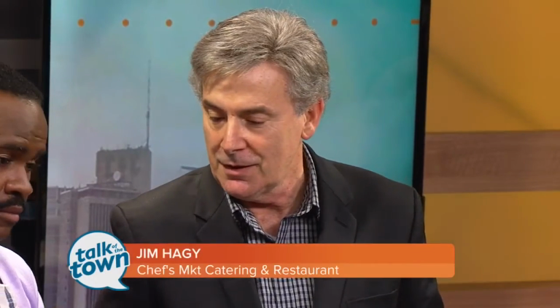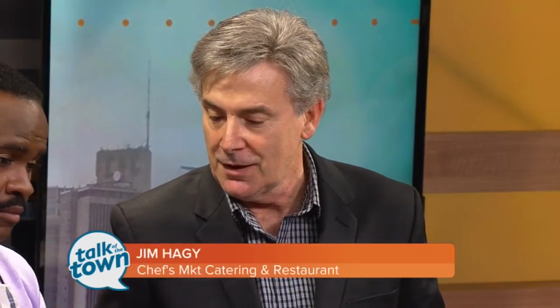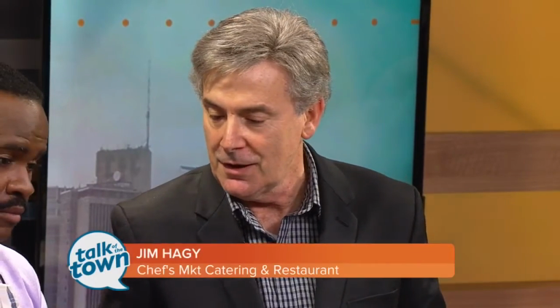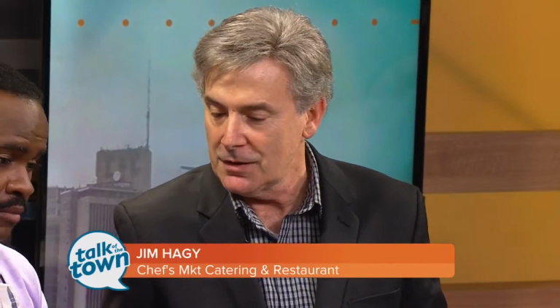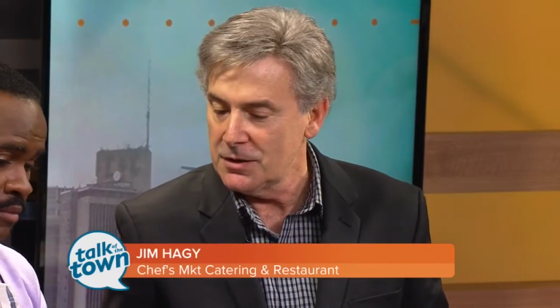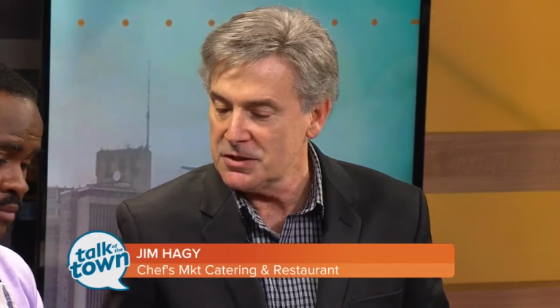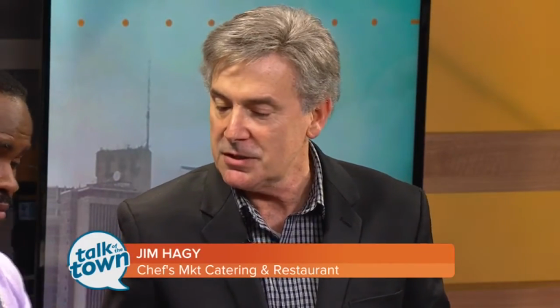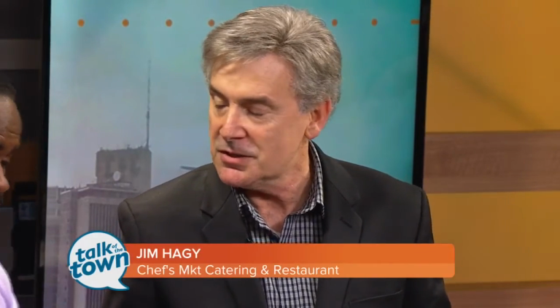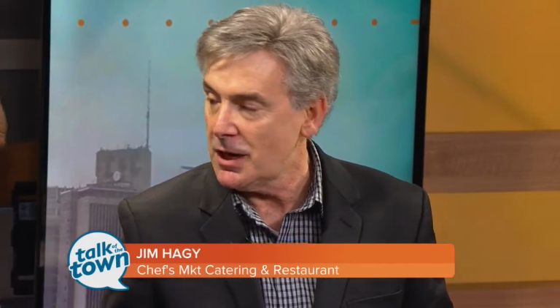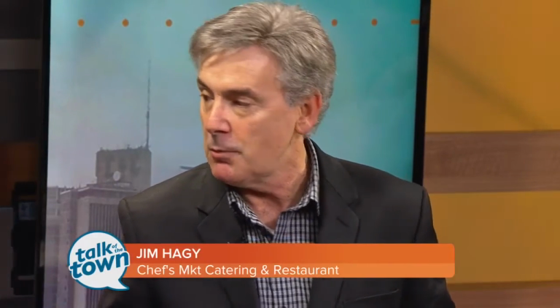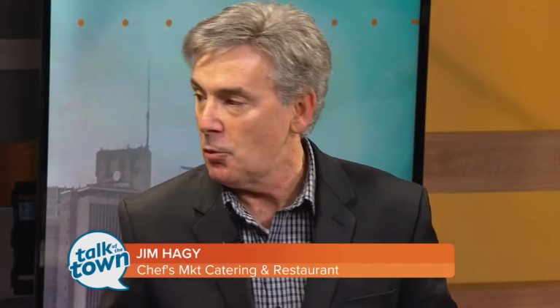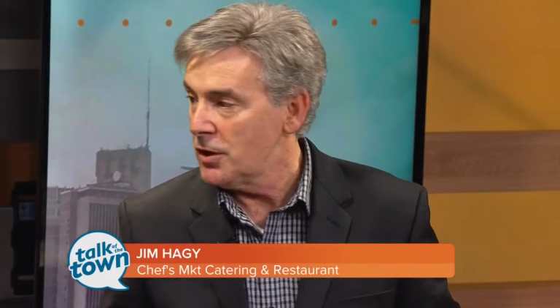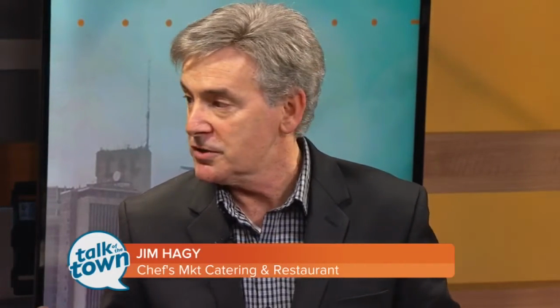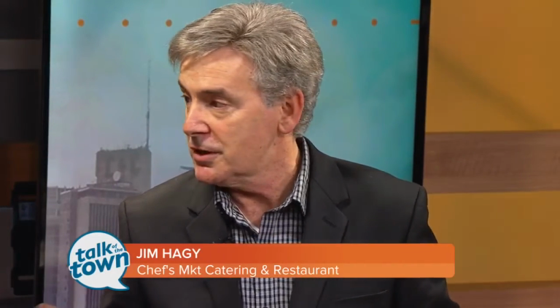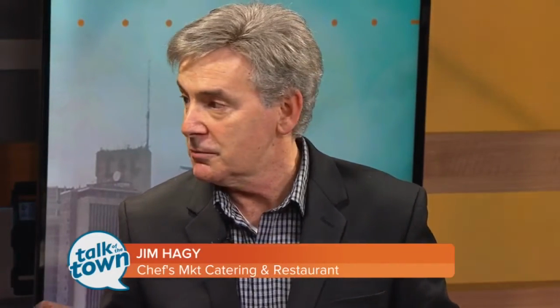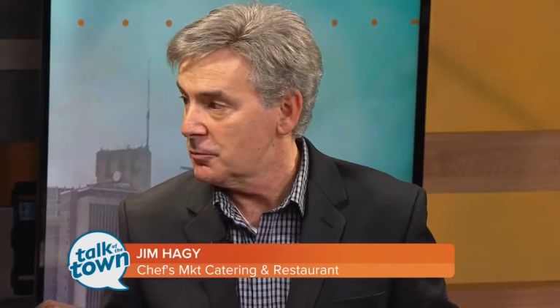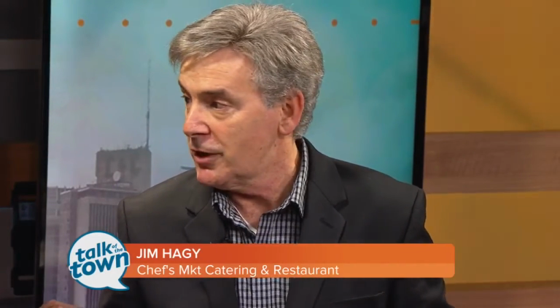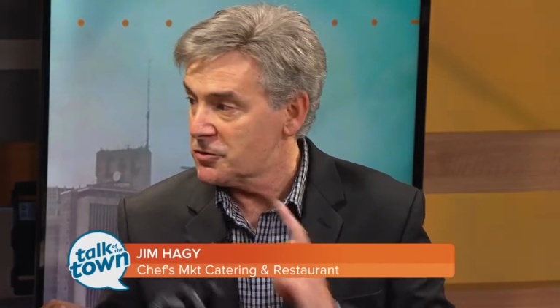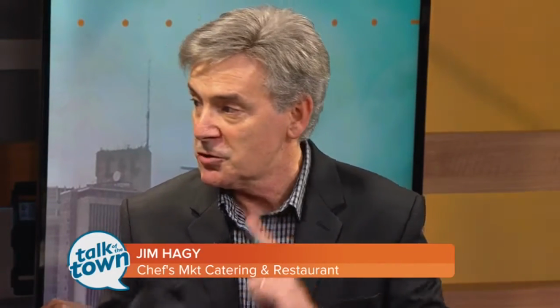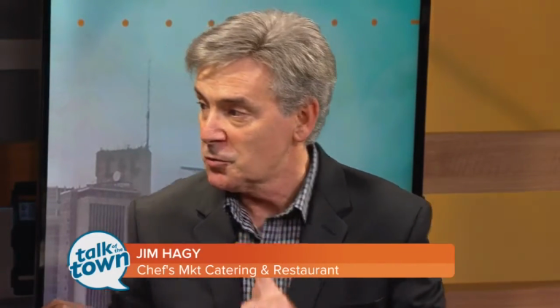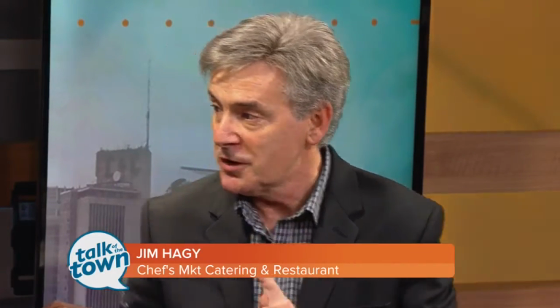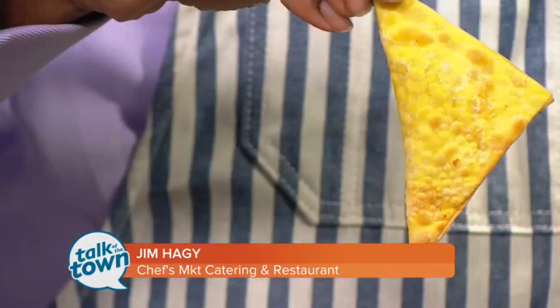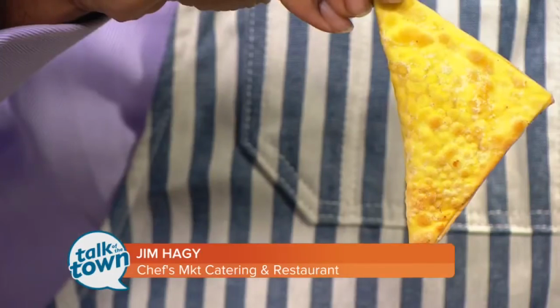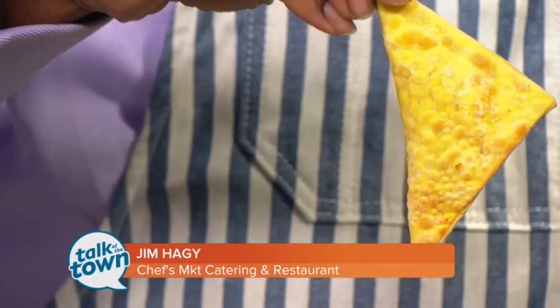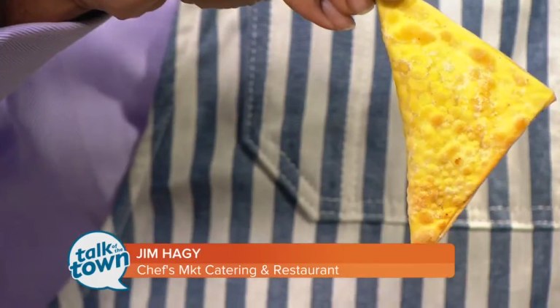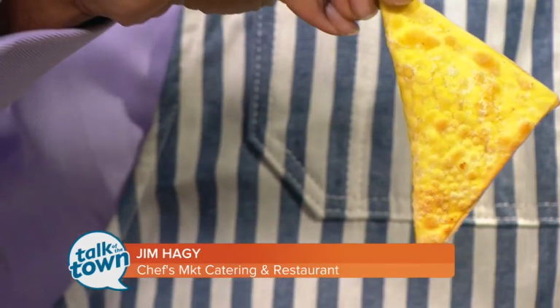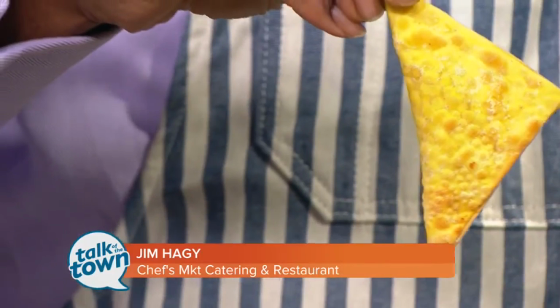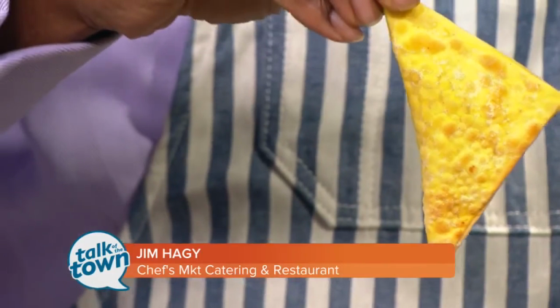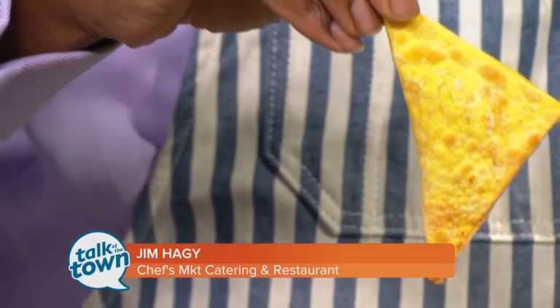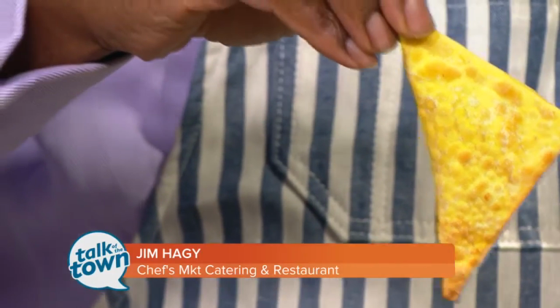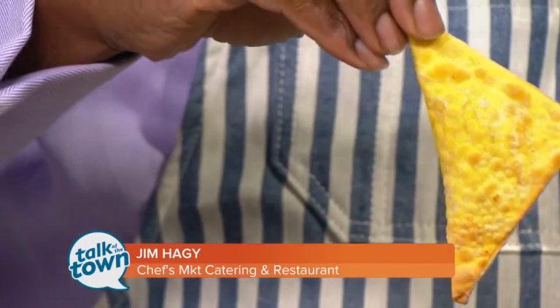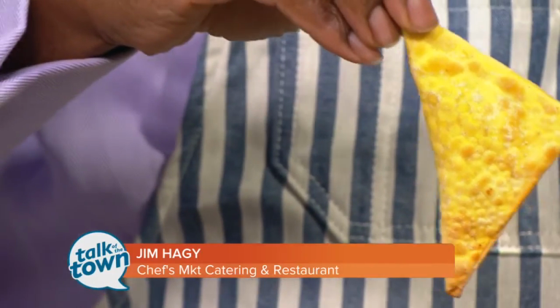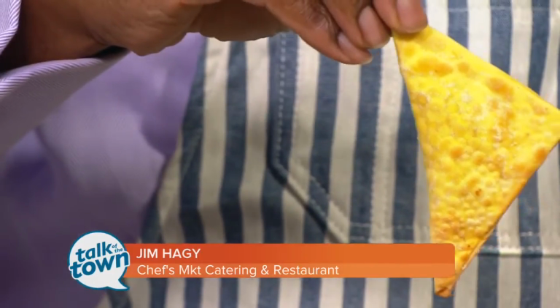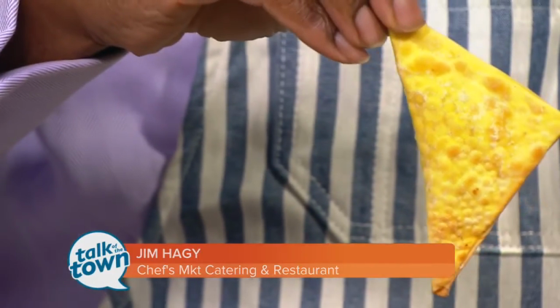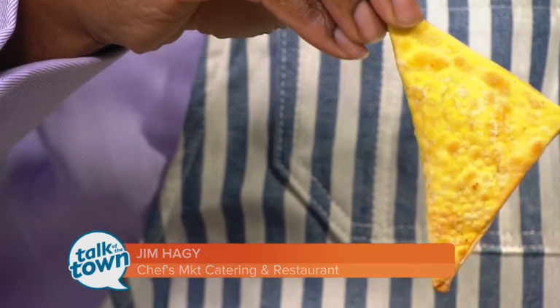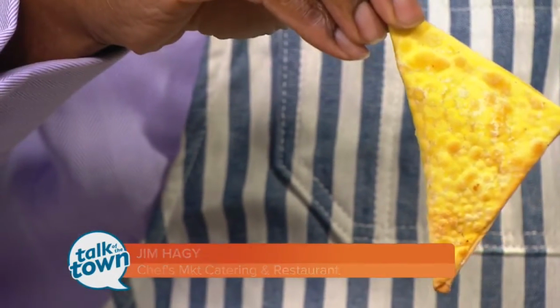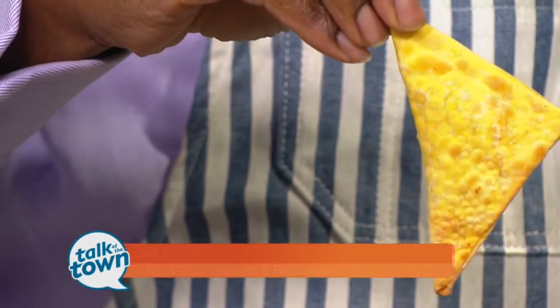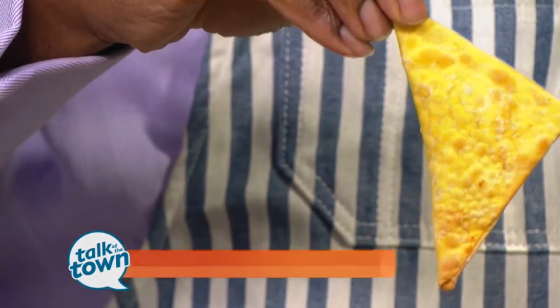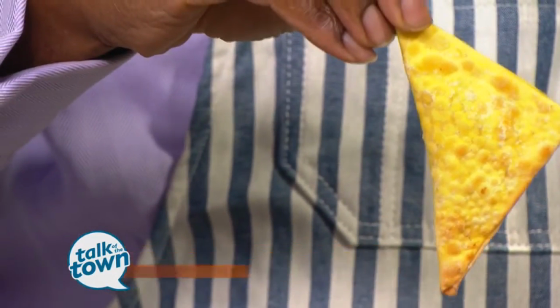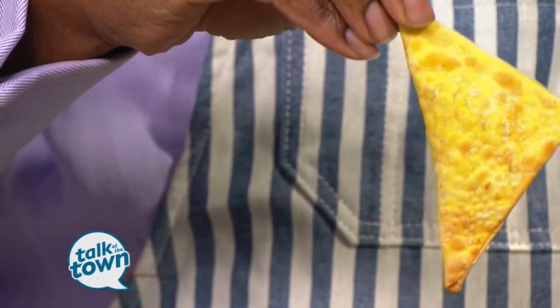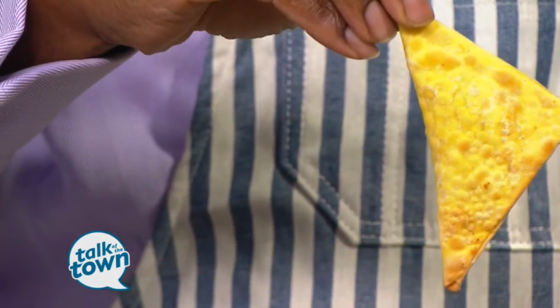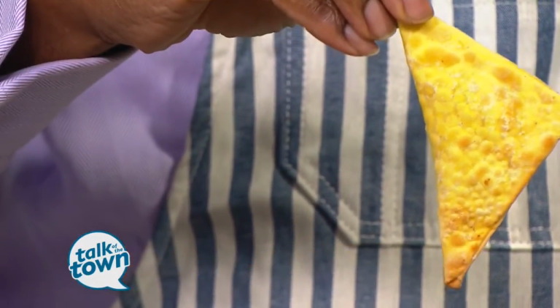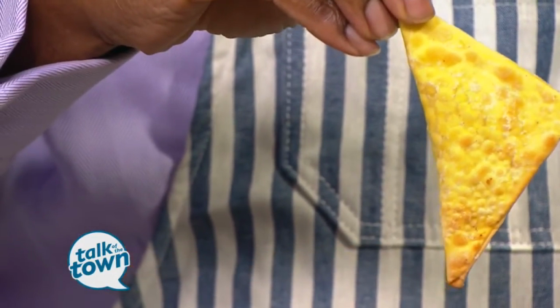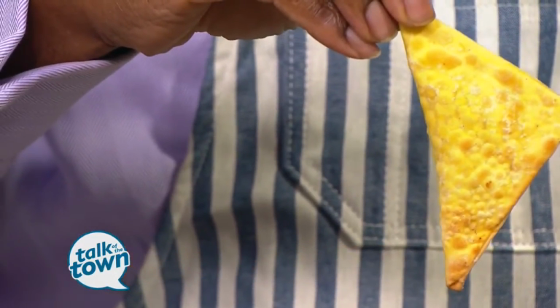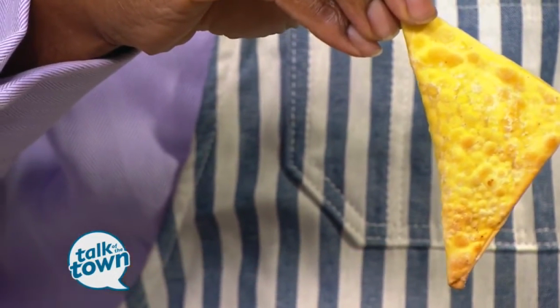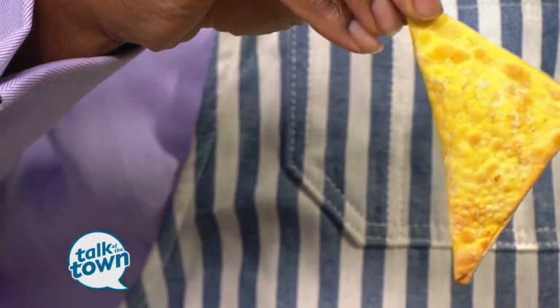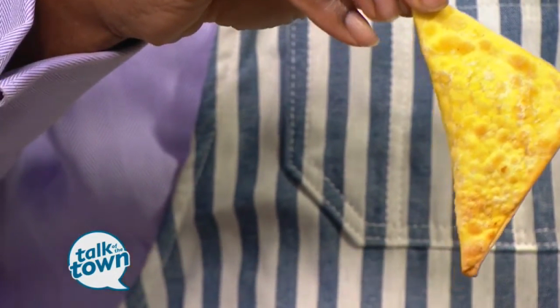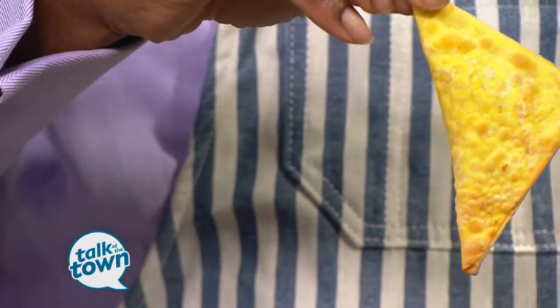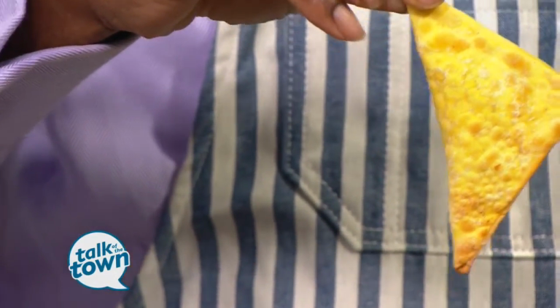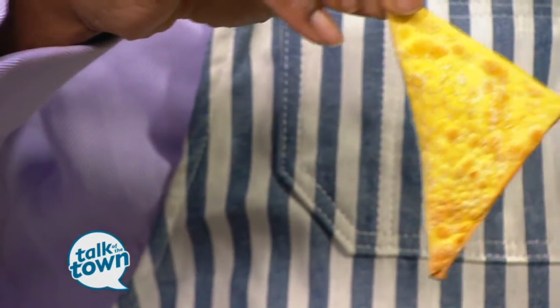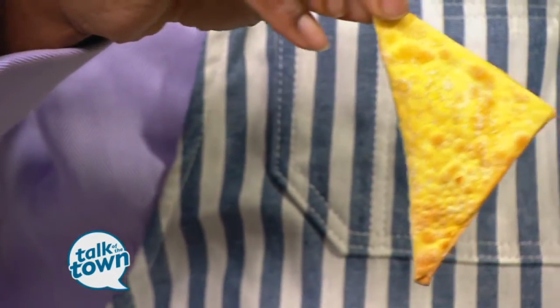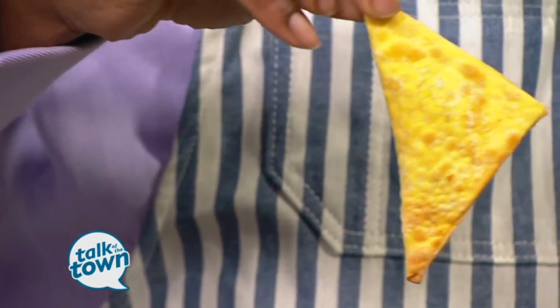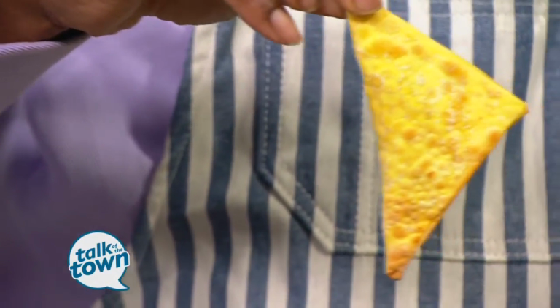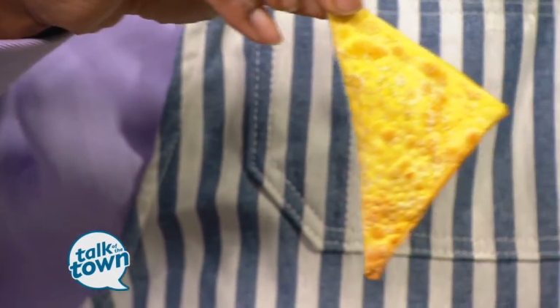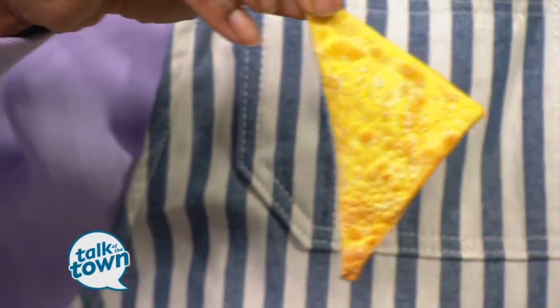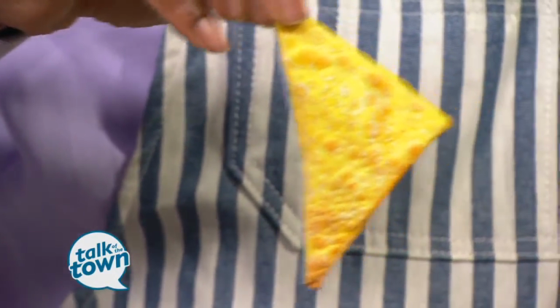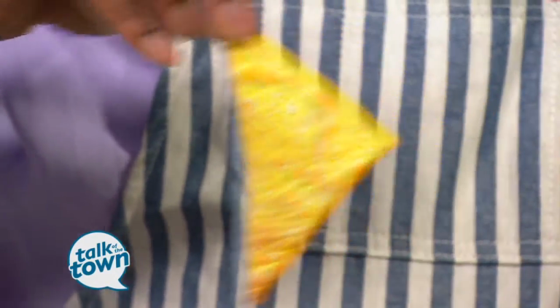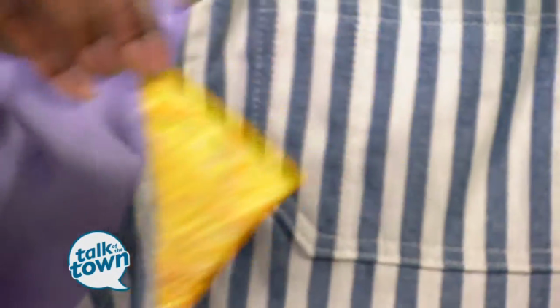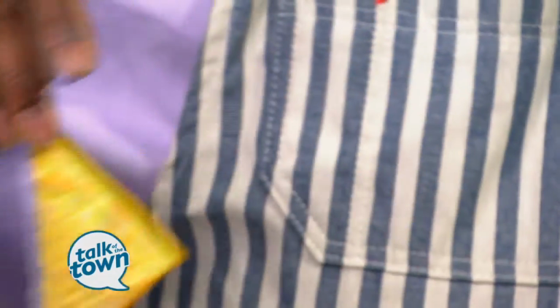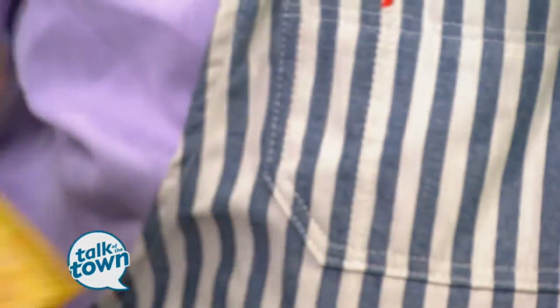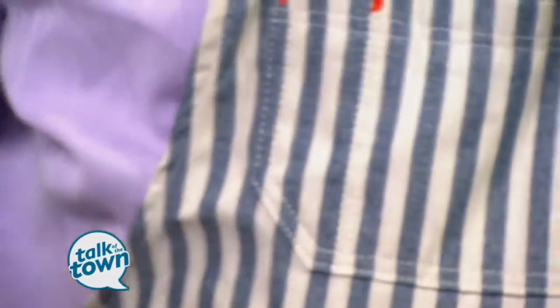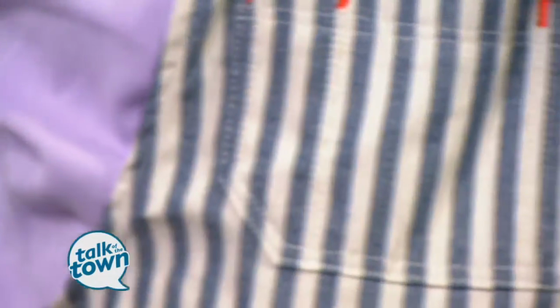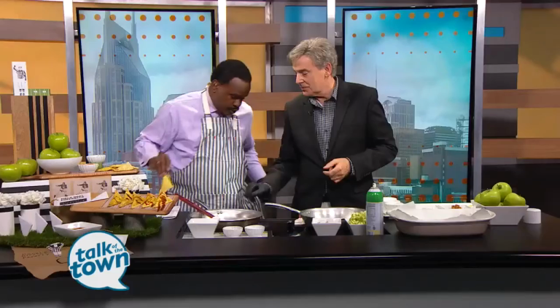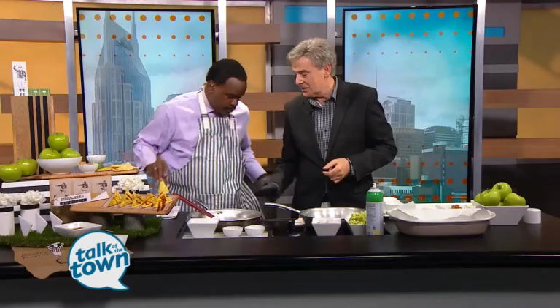This is an apple wonton. We have two recipes that we're going to do to make this, and I want to get started. I want to show you how to start.